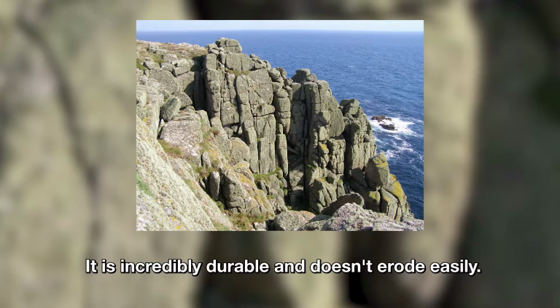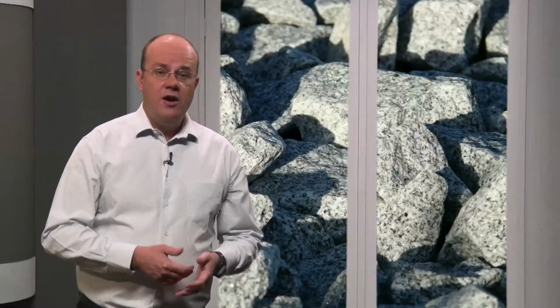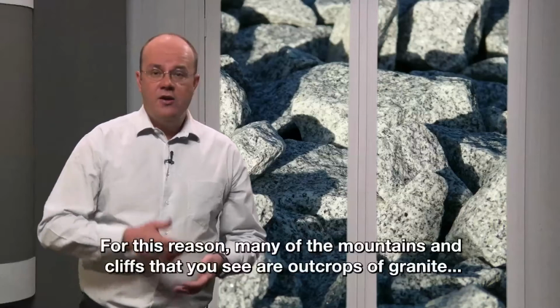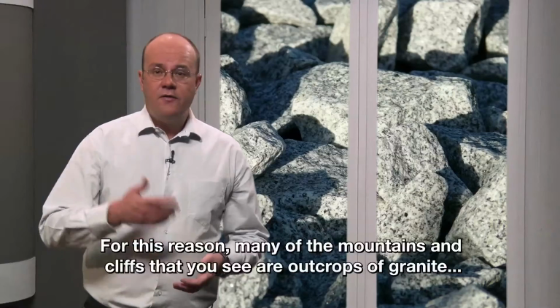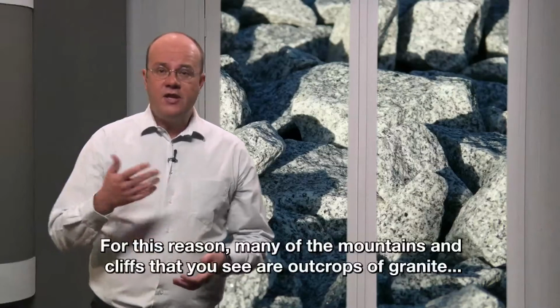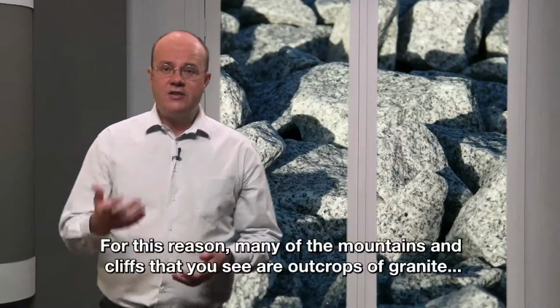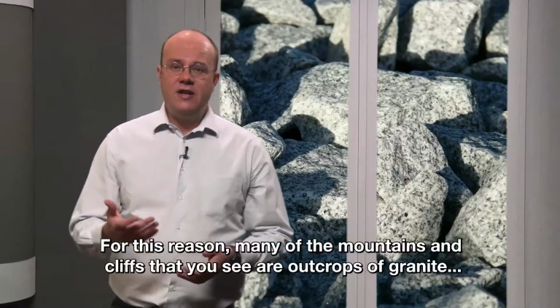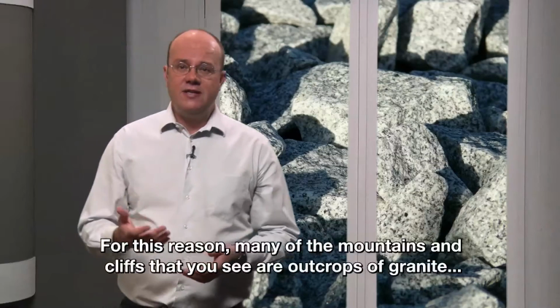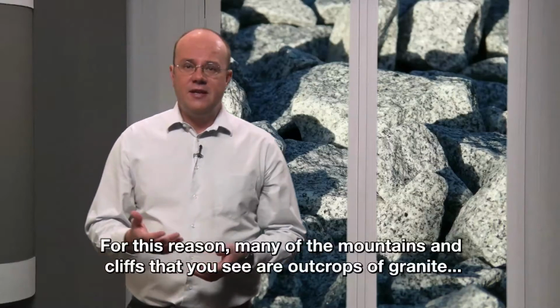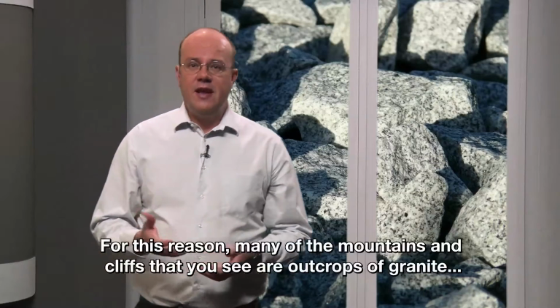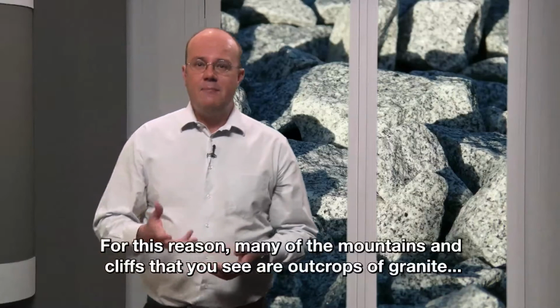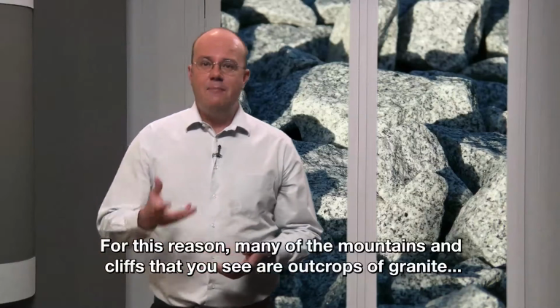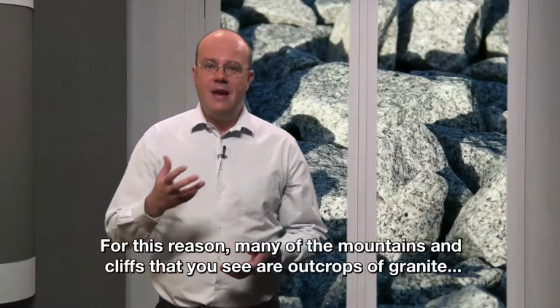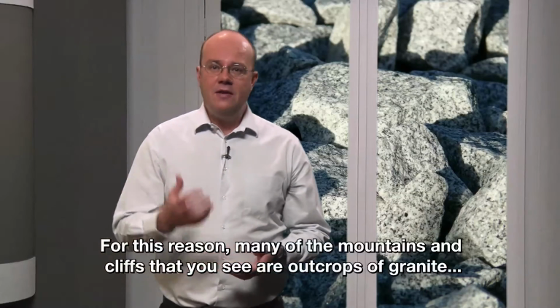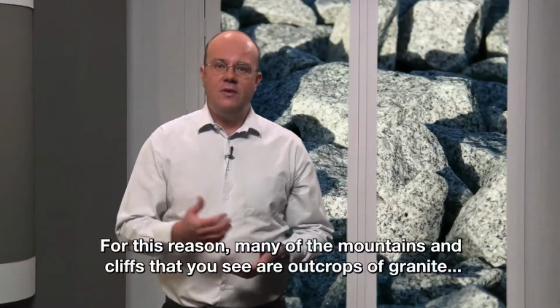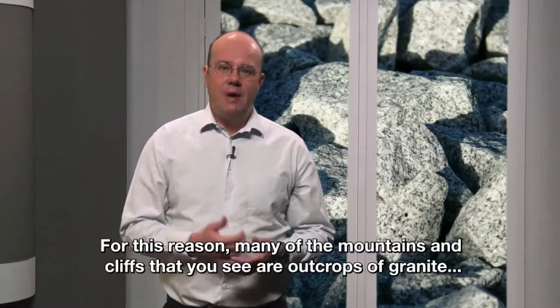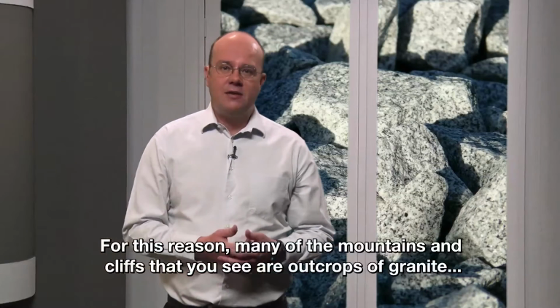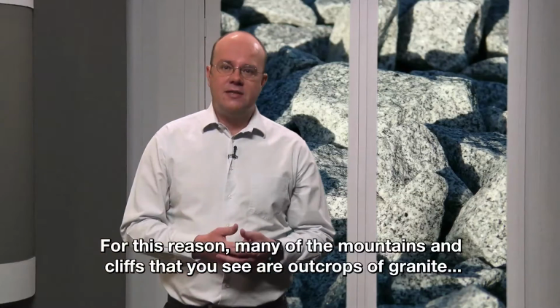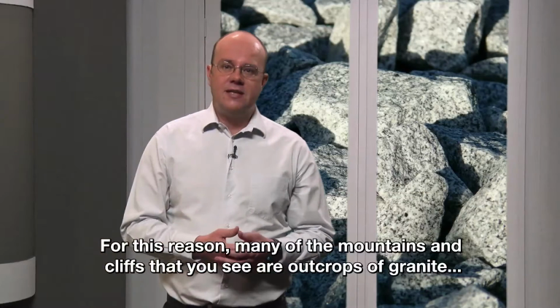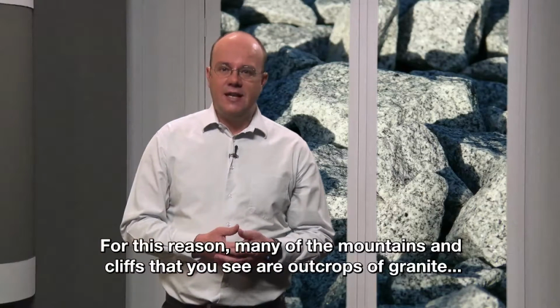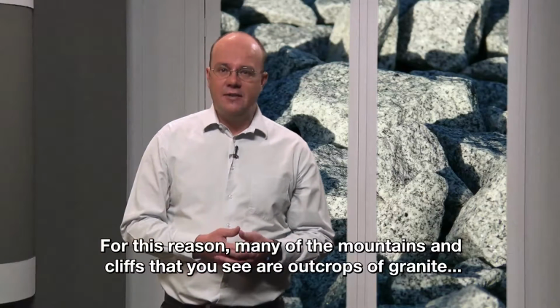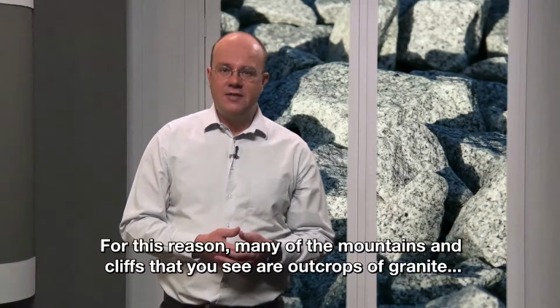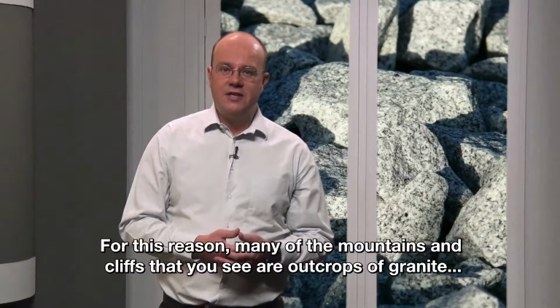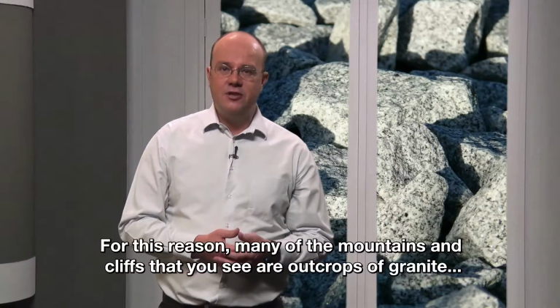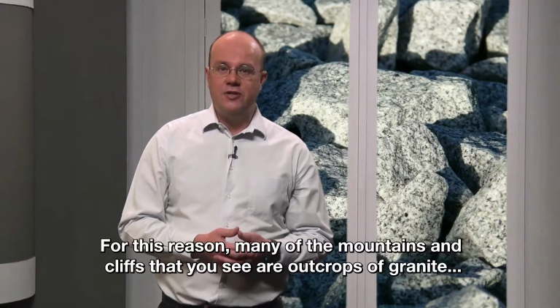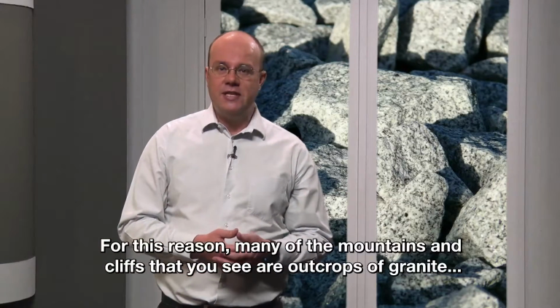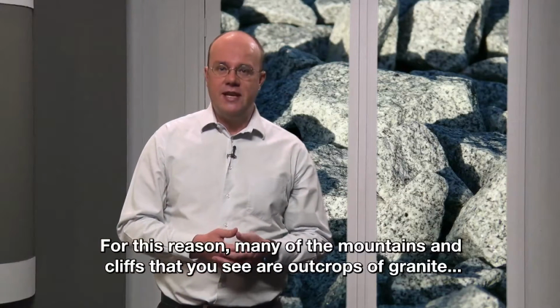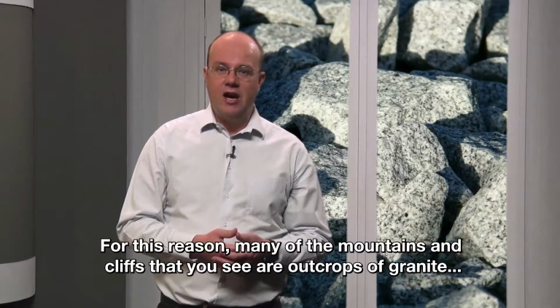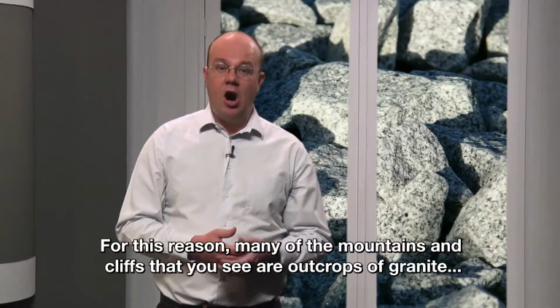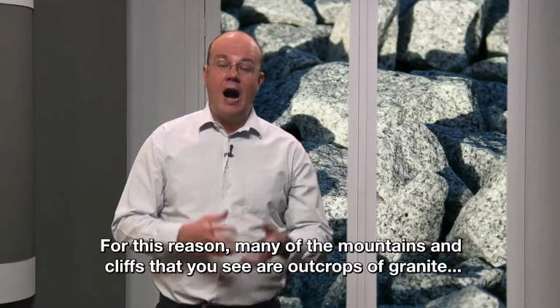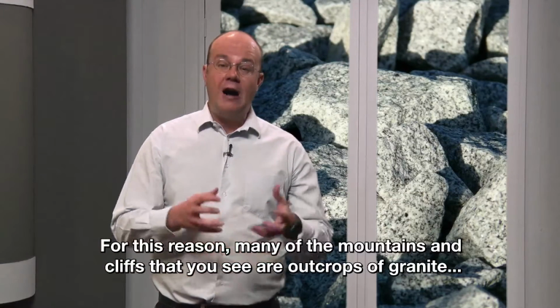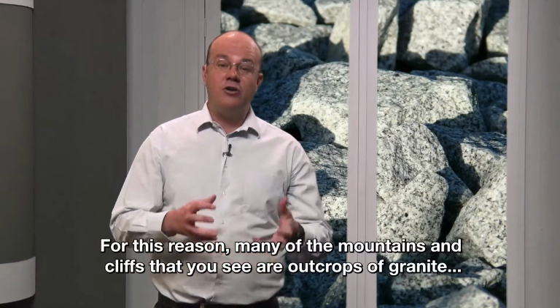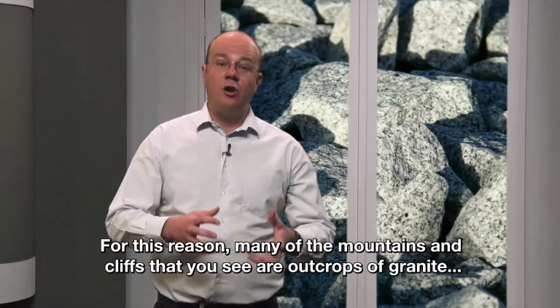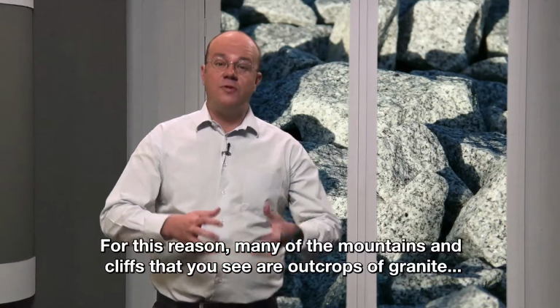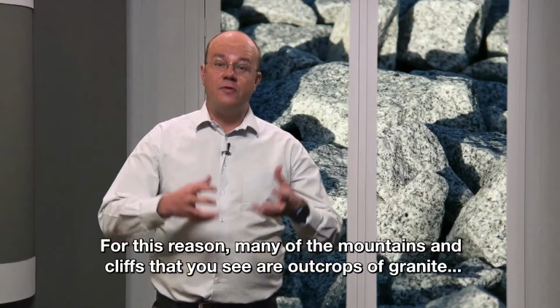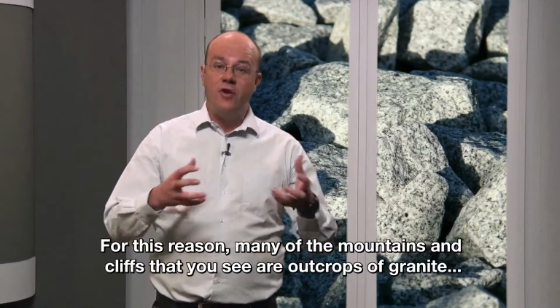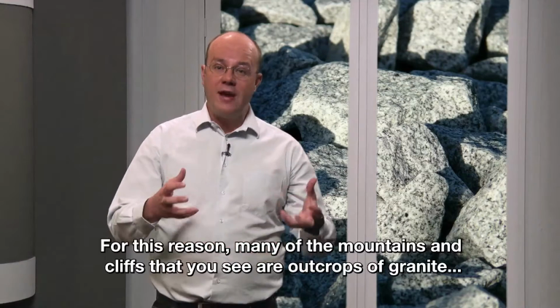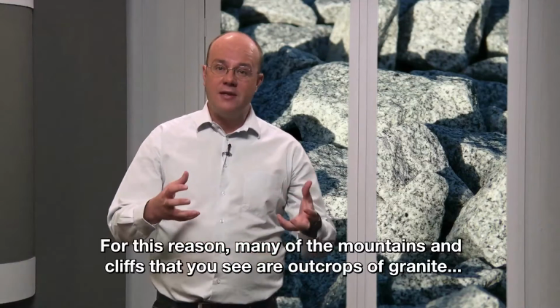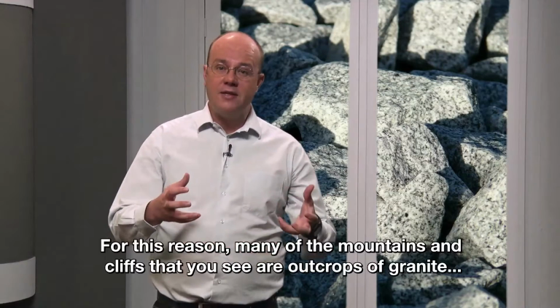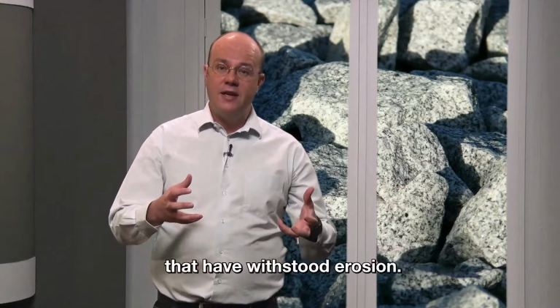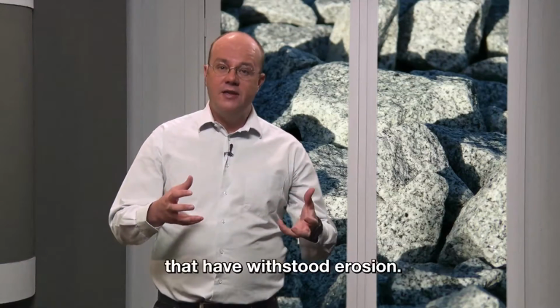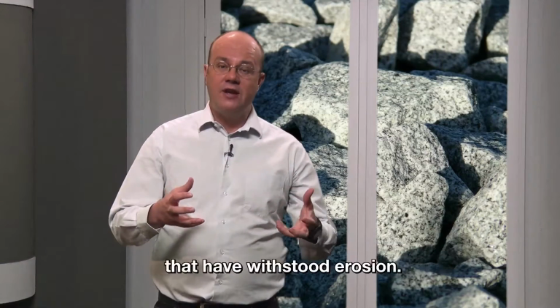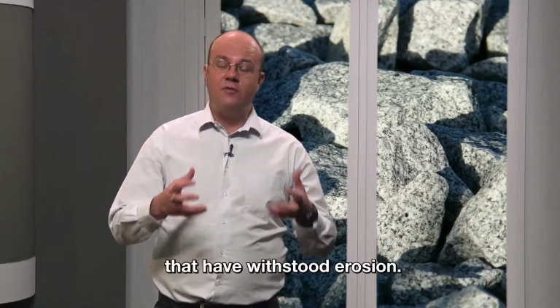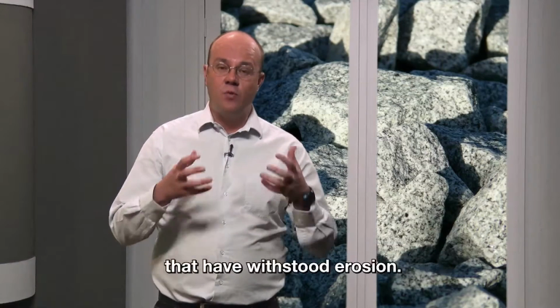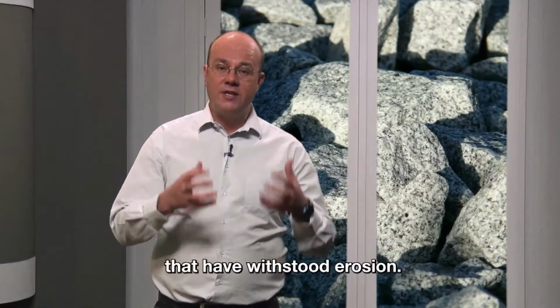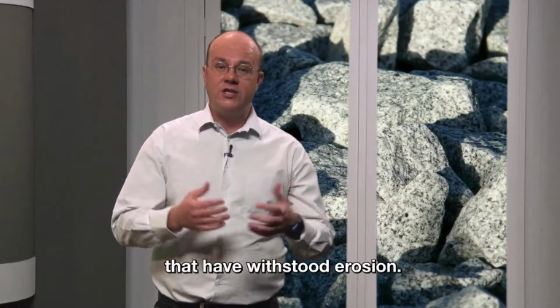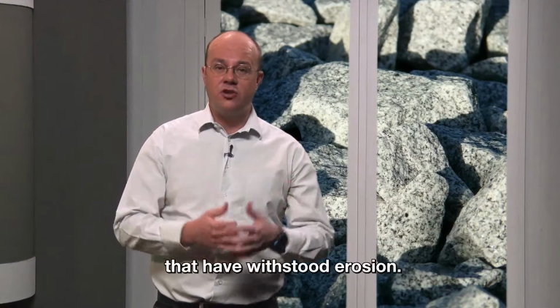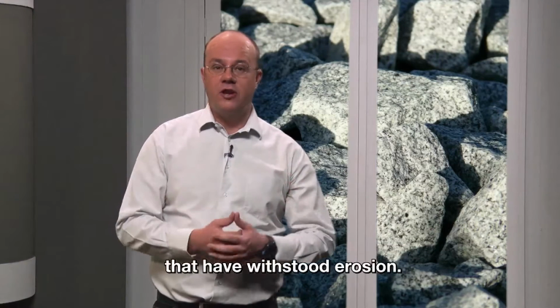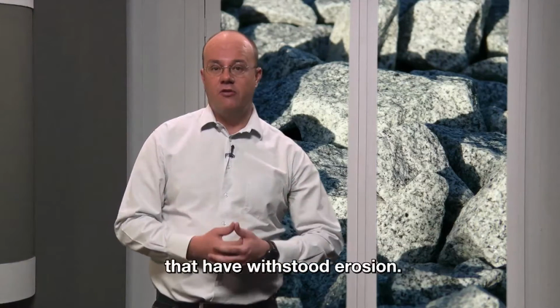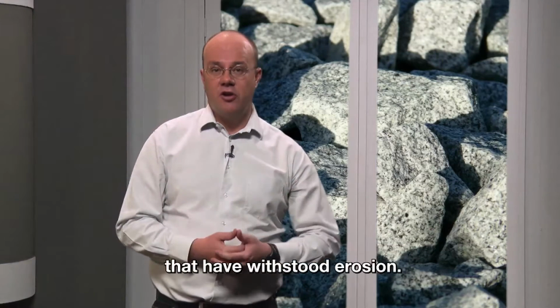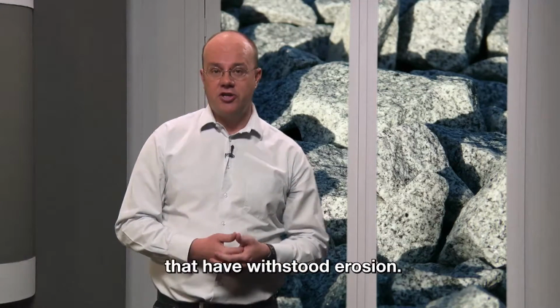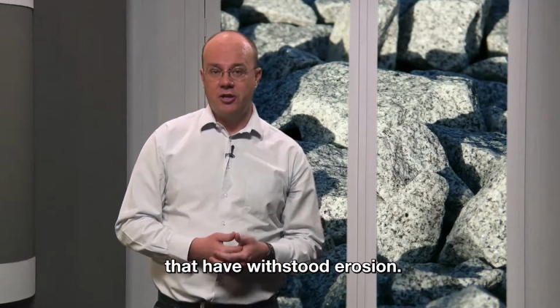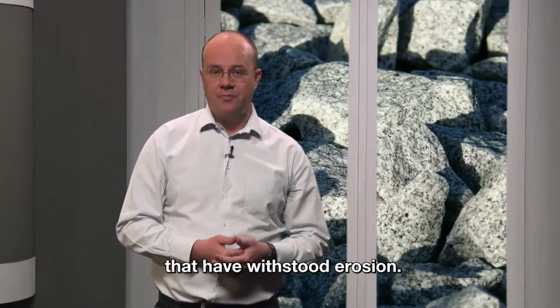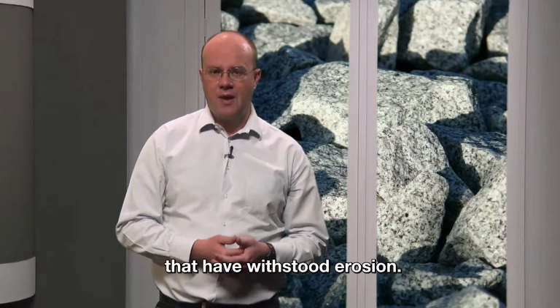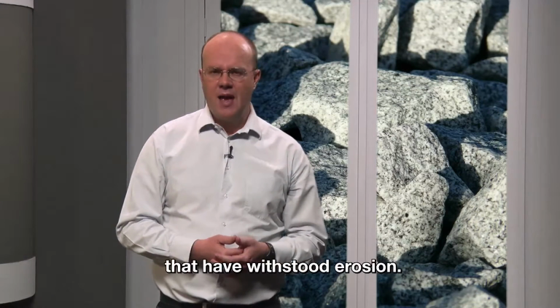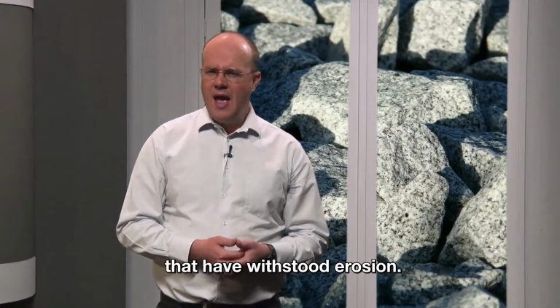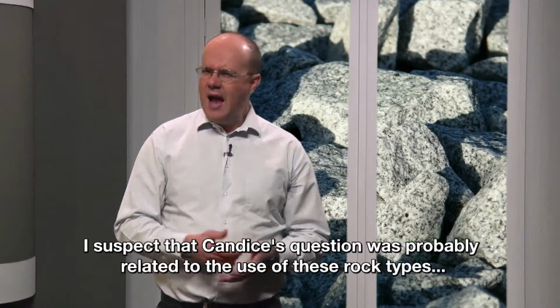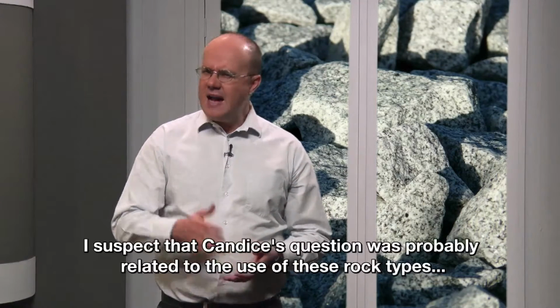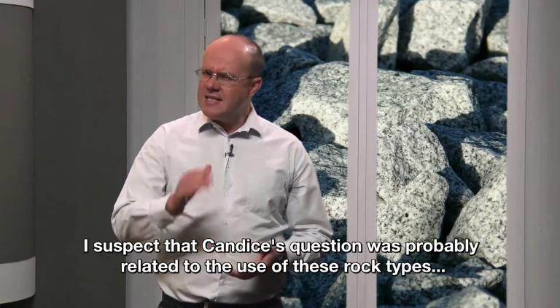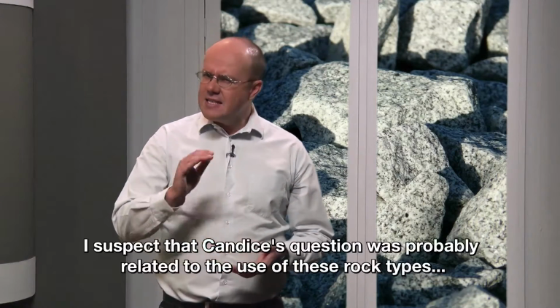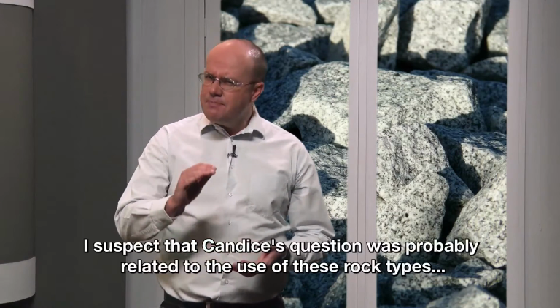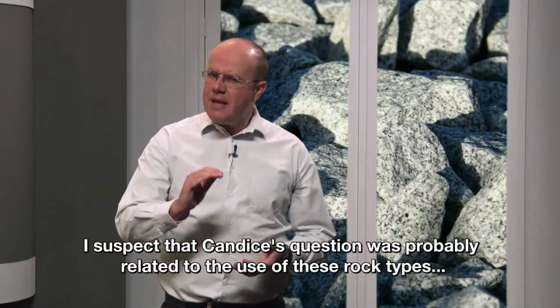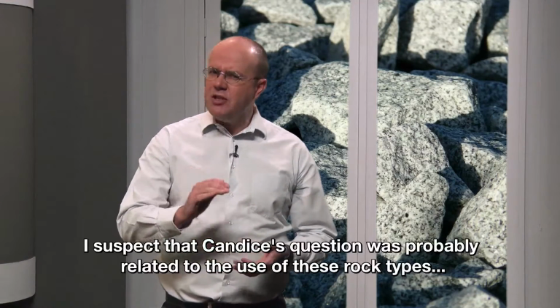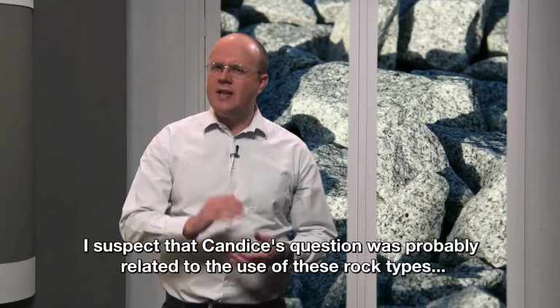For this reason, many of the mountains and cliffs that you see are outcrops of granite that have withstood erosion.